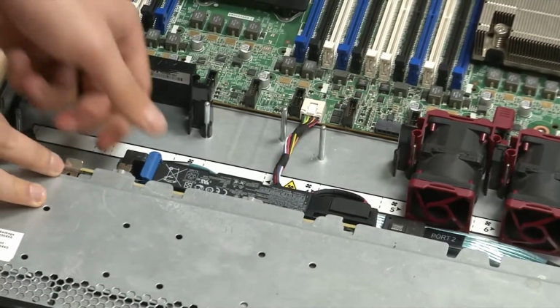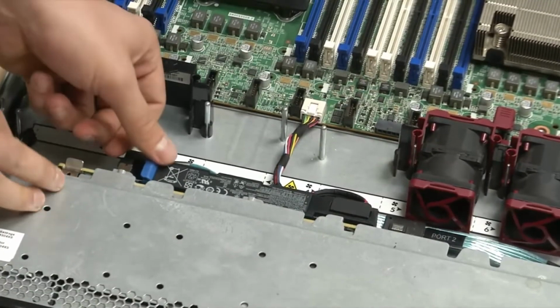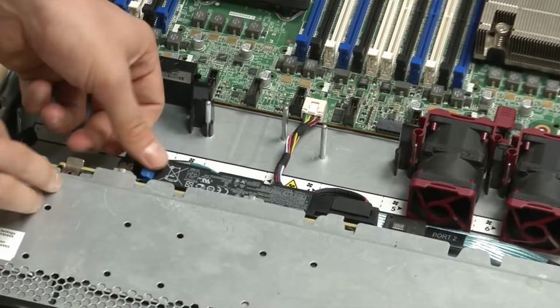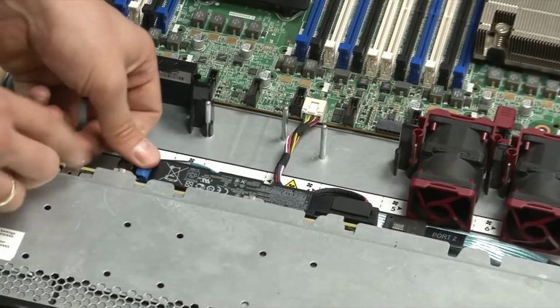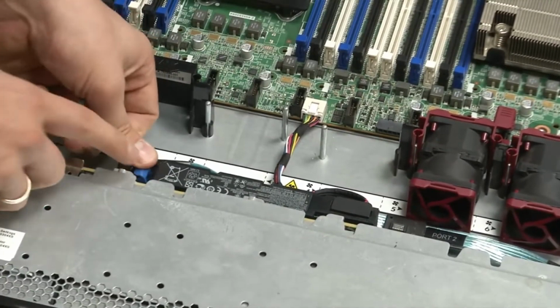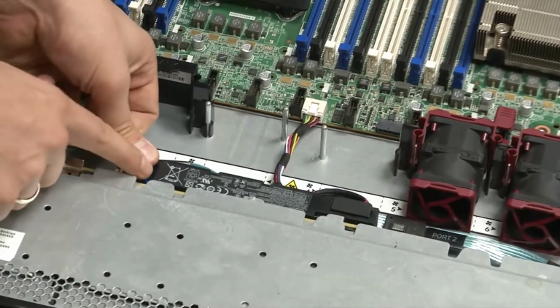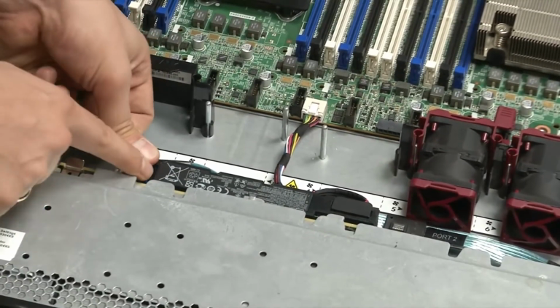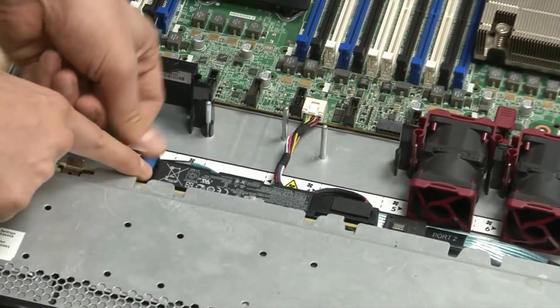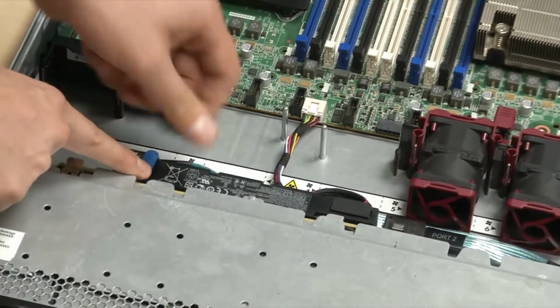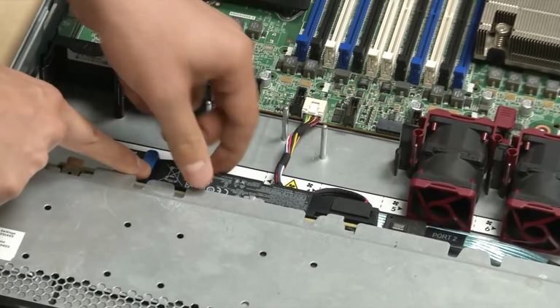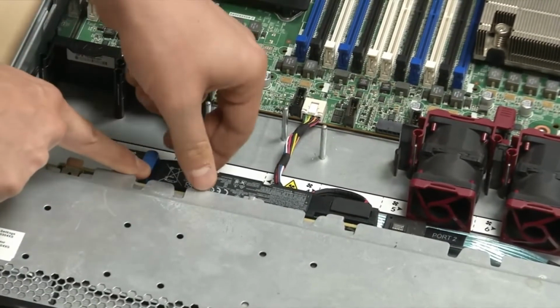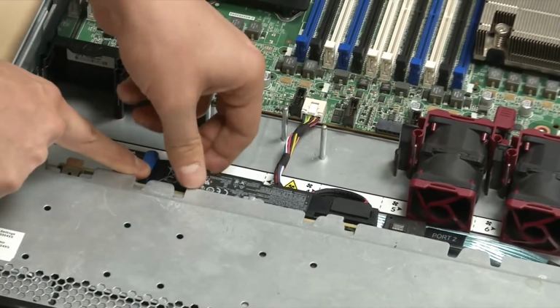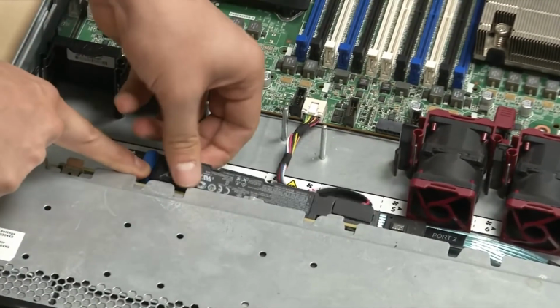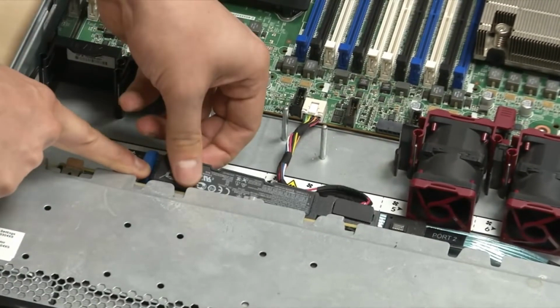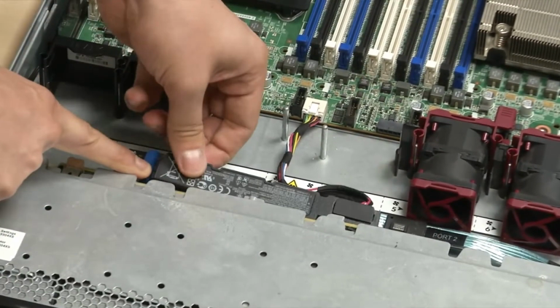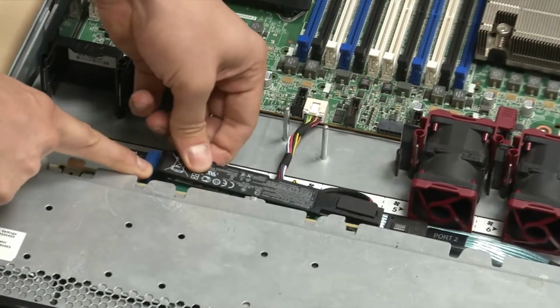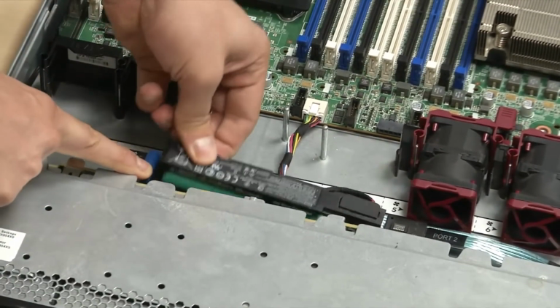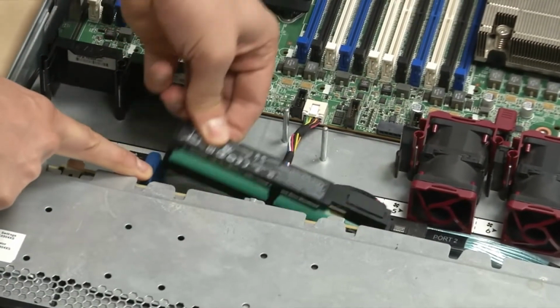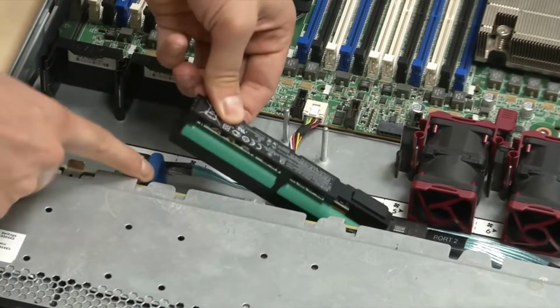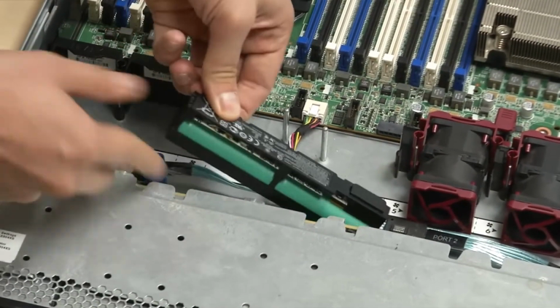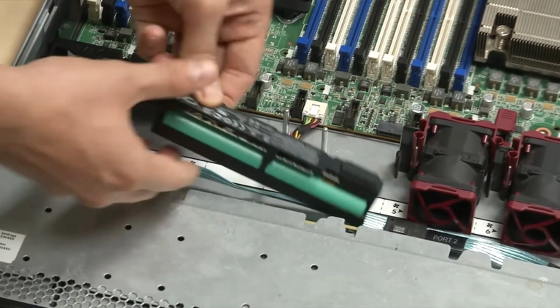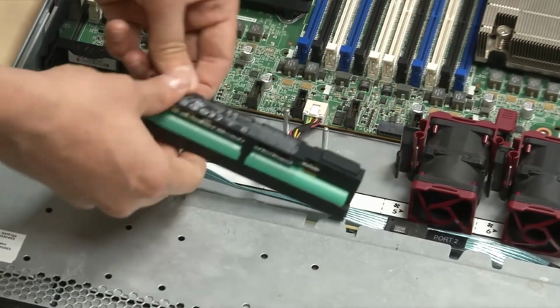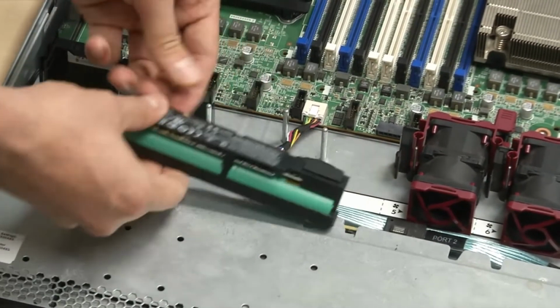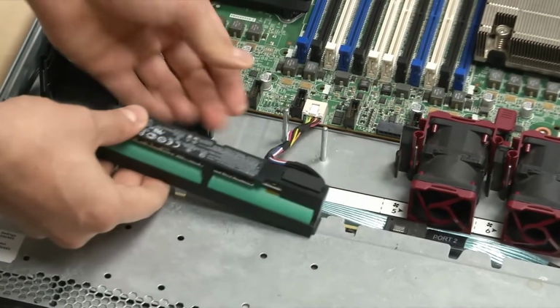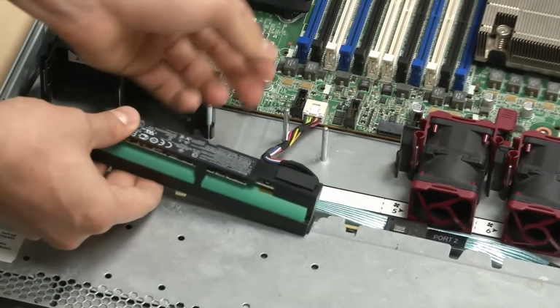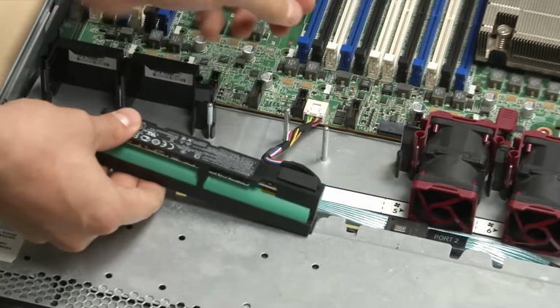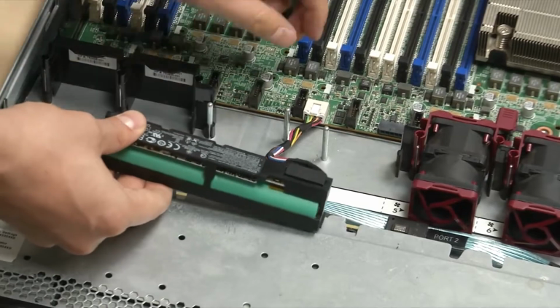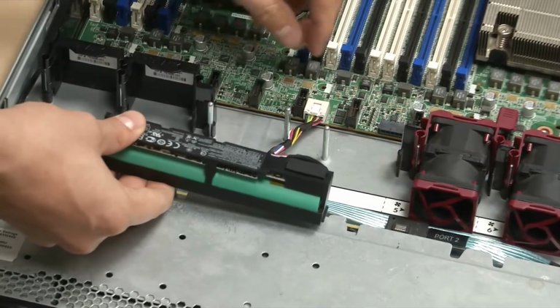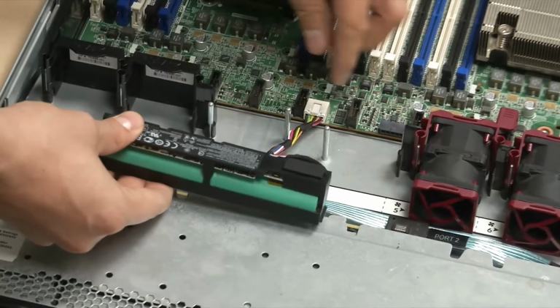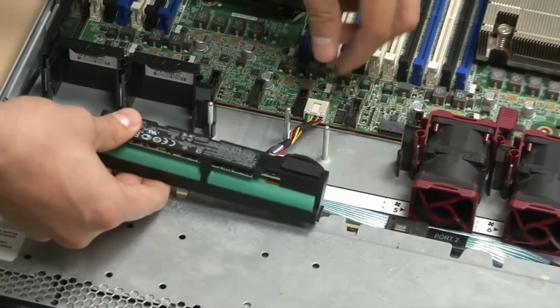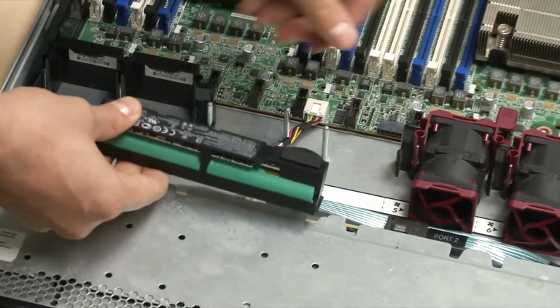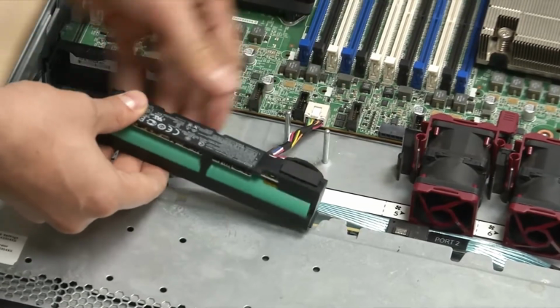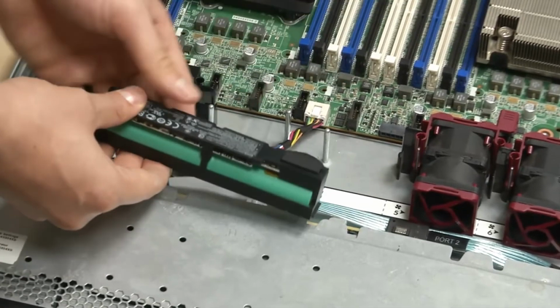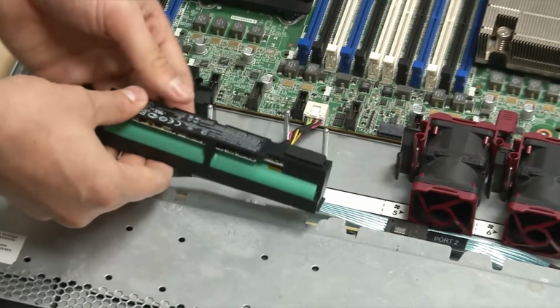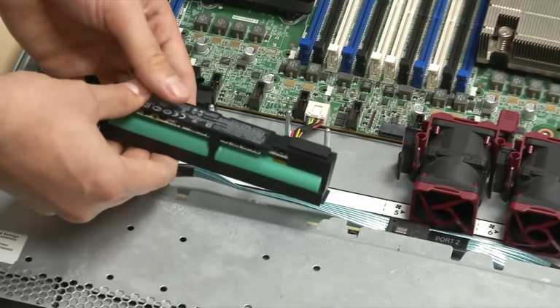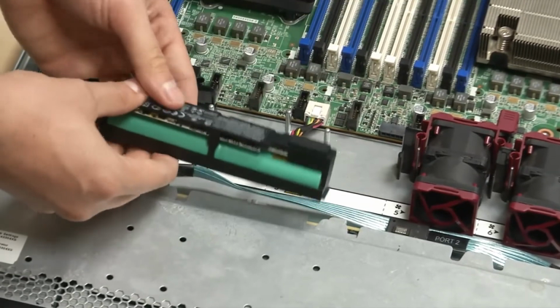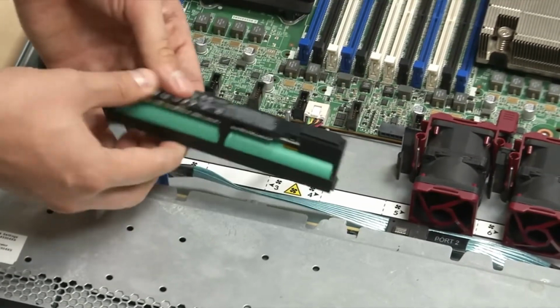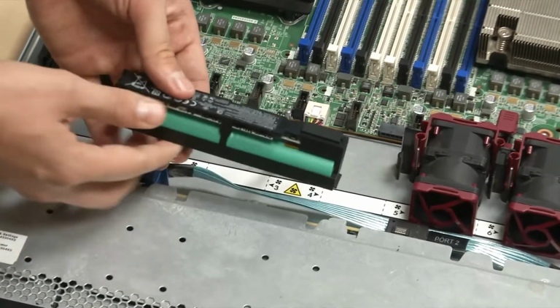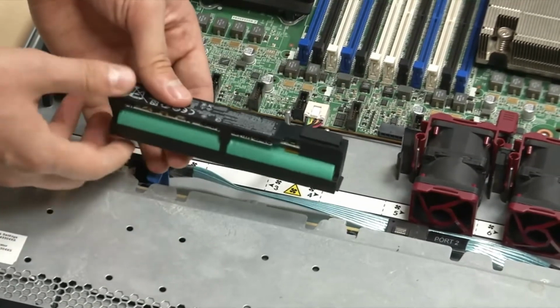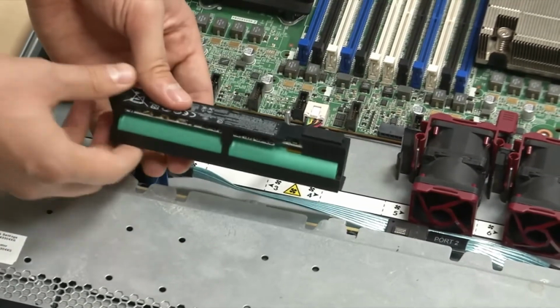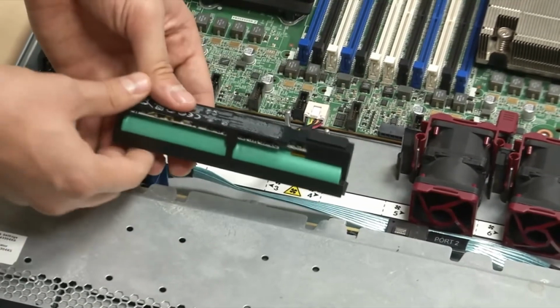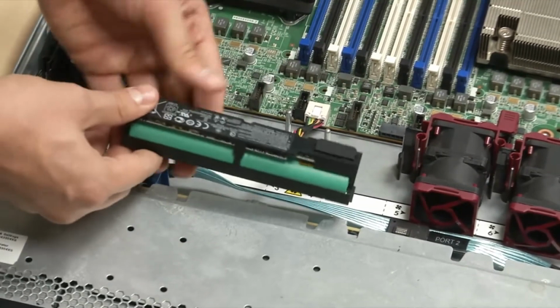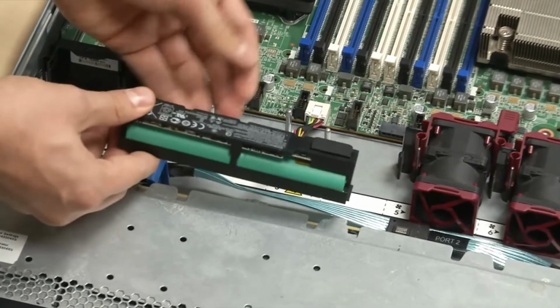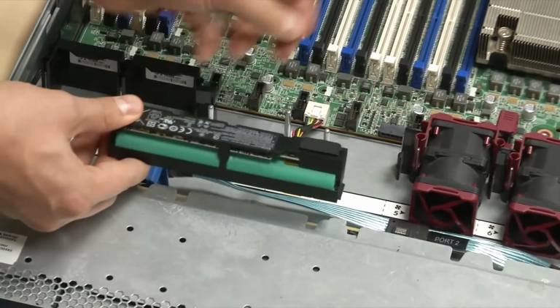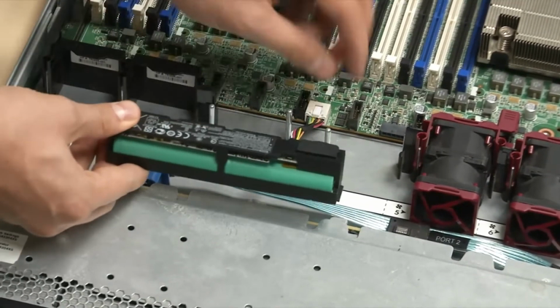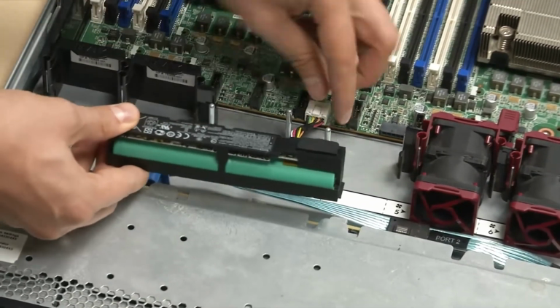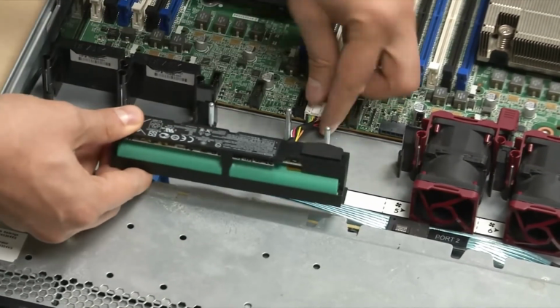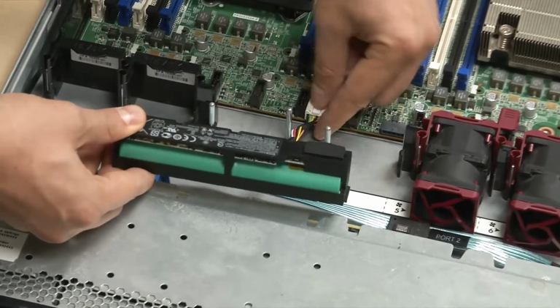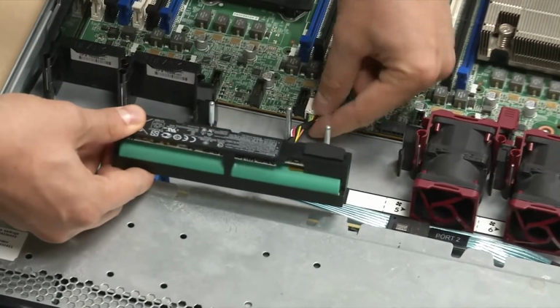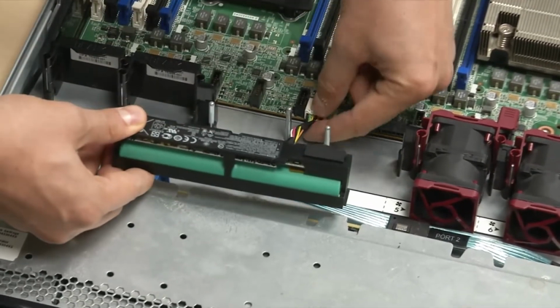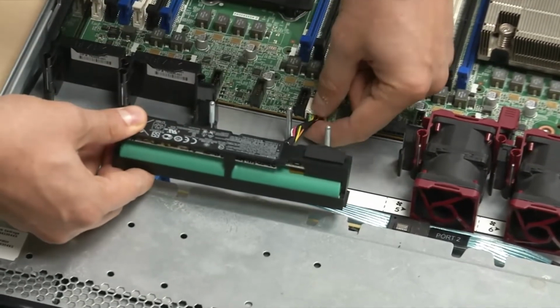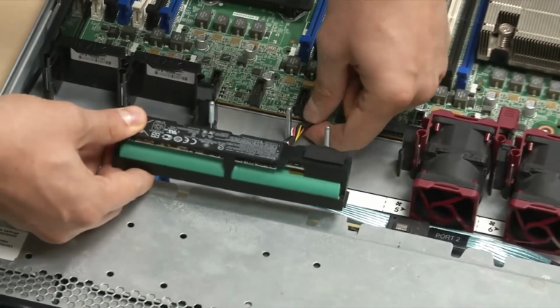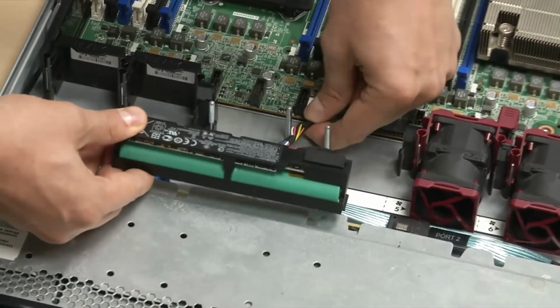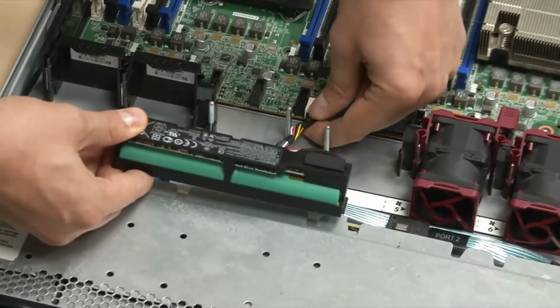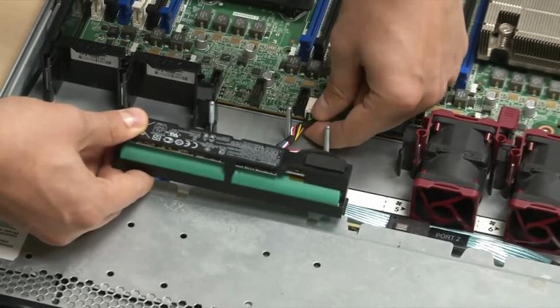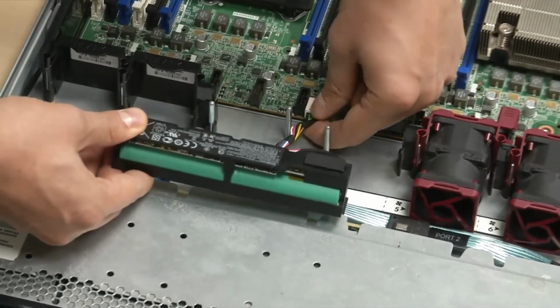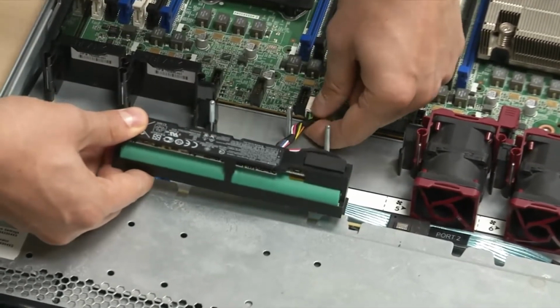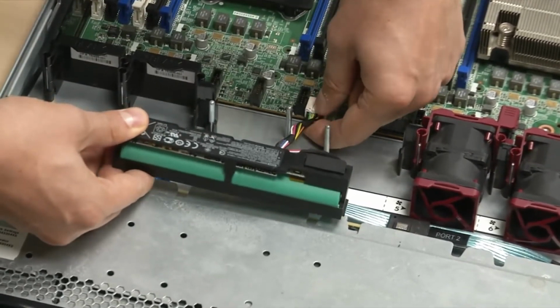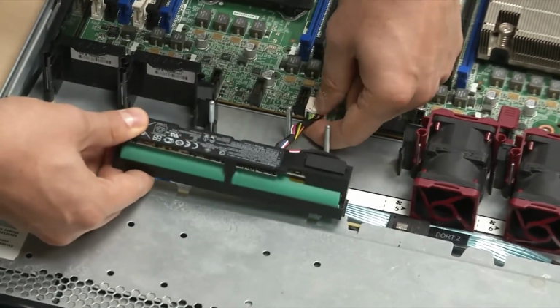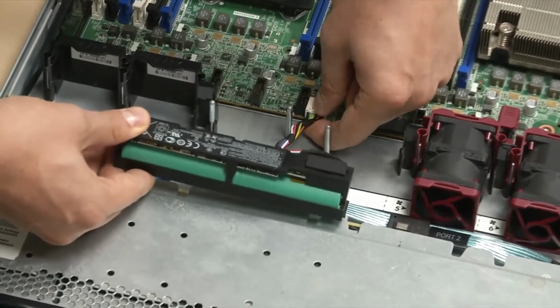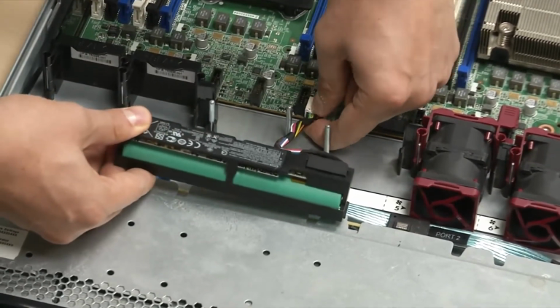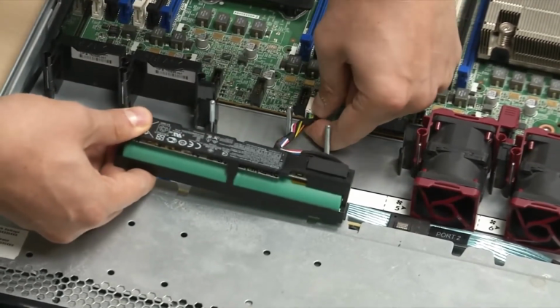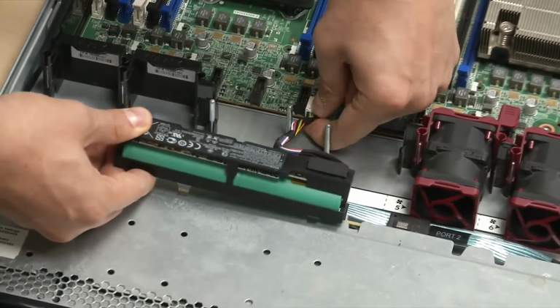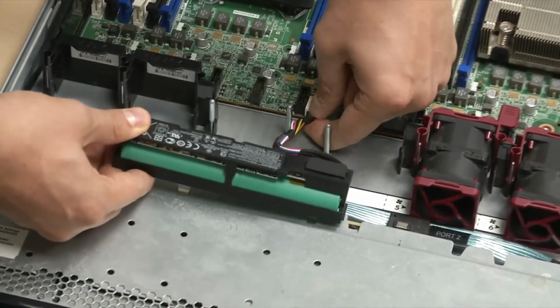Then remove the battery from its holder. Once the cable of the battery is free, unplug the connector from the system board.